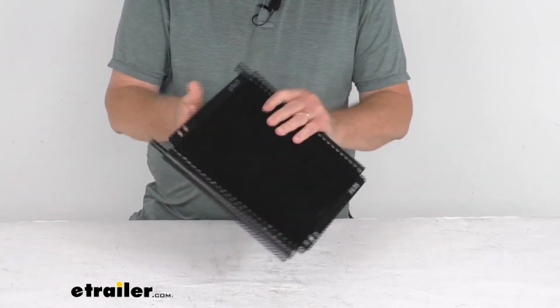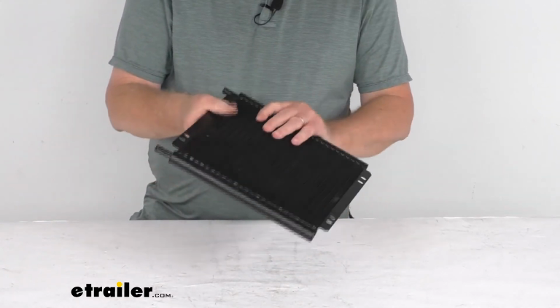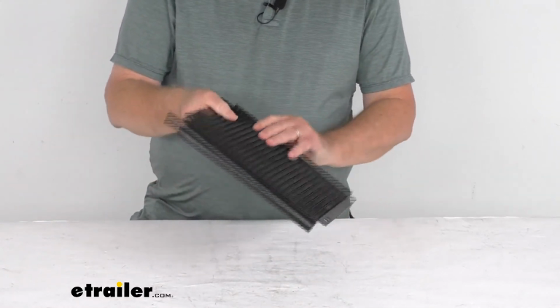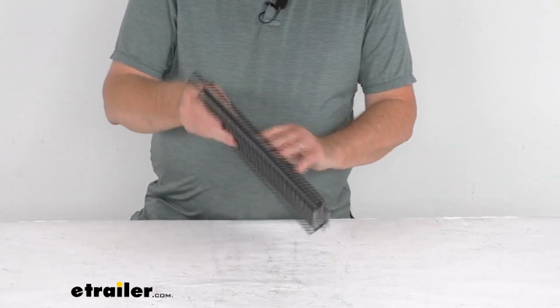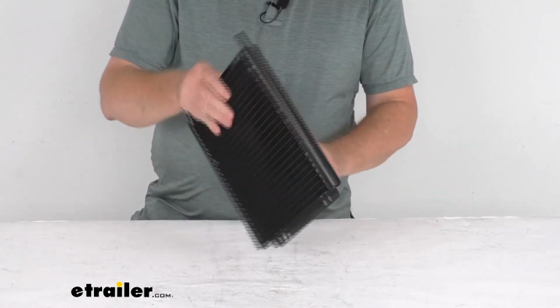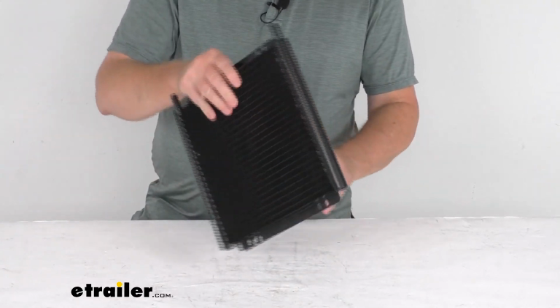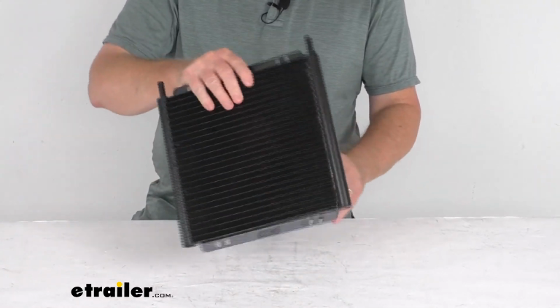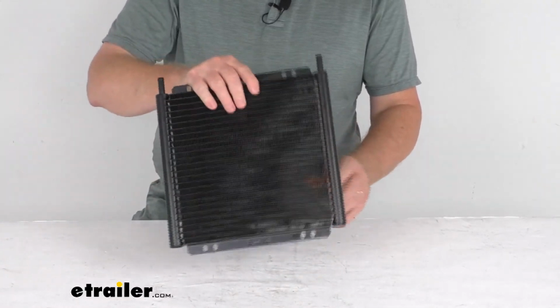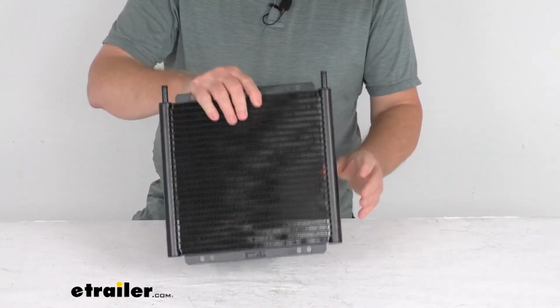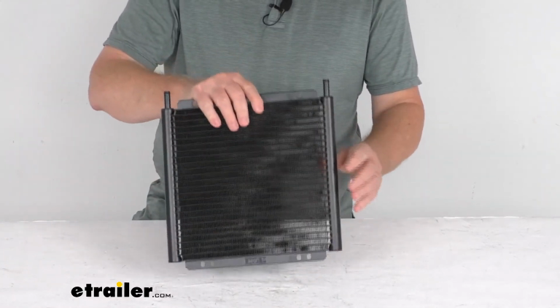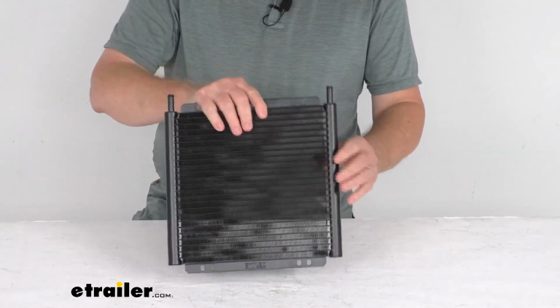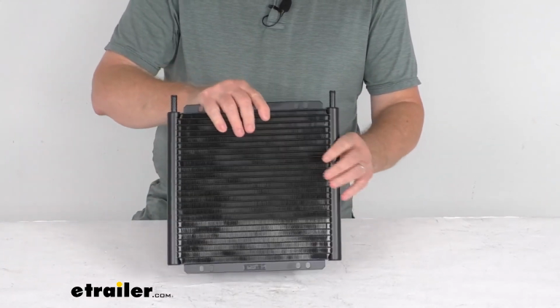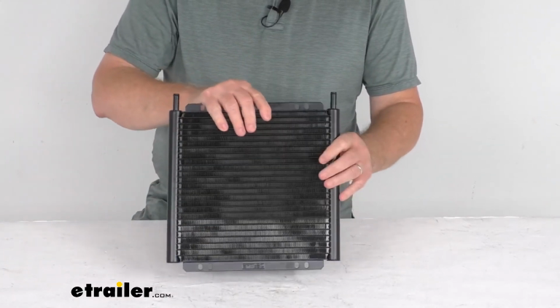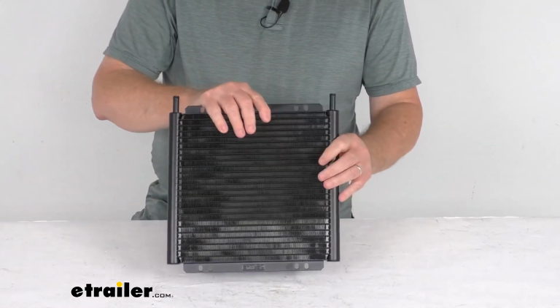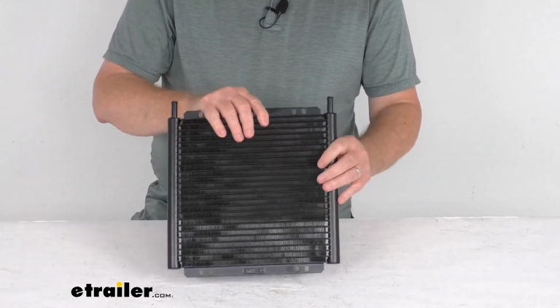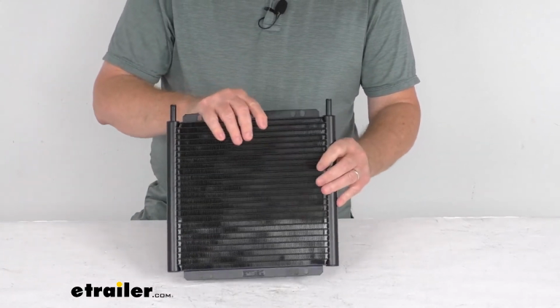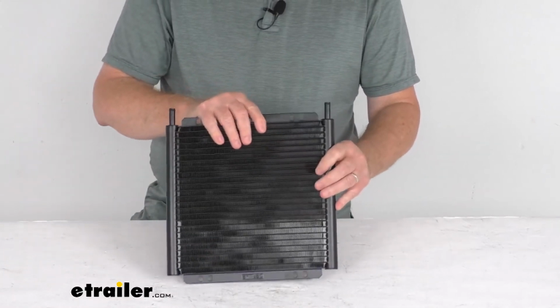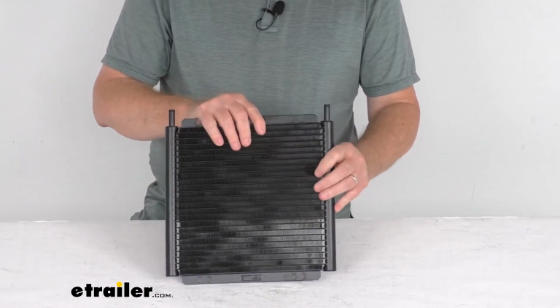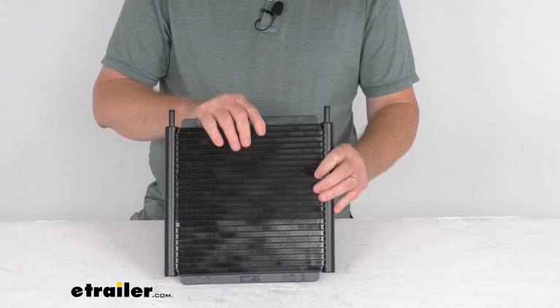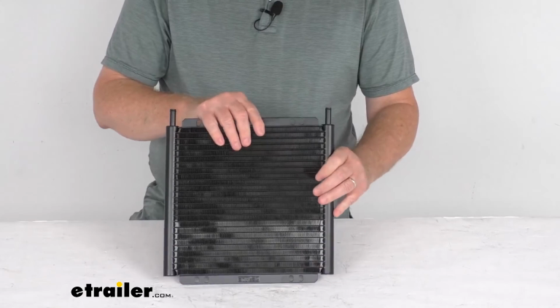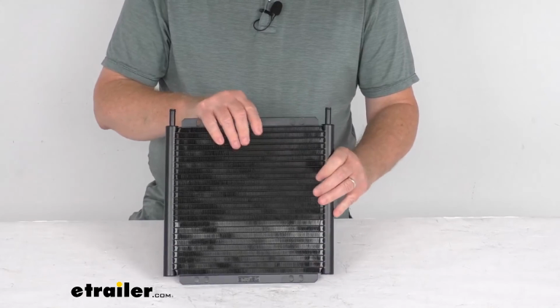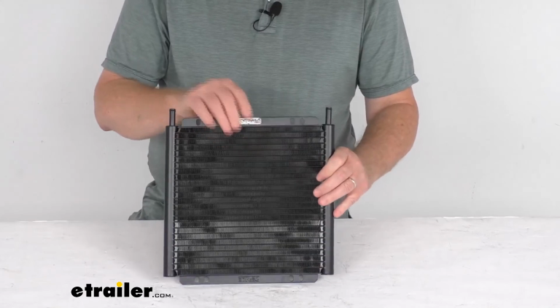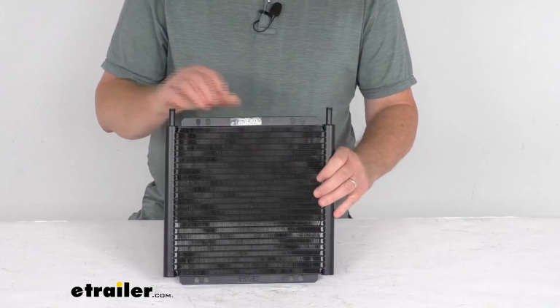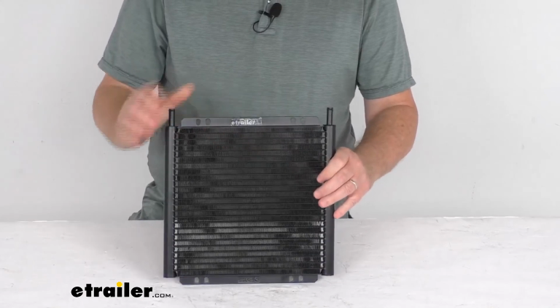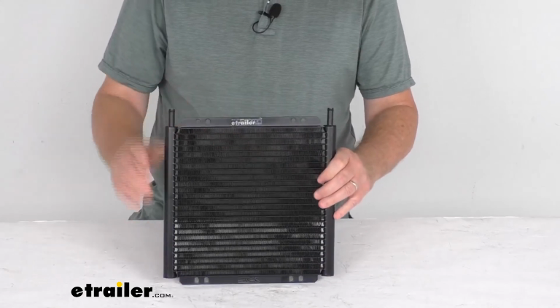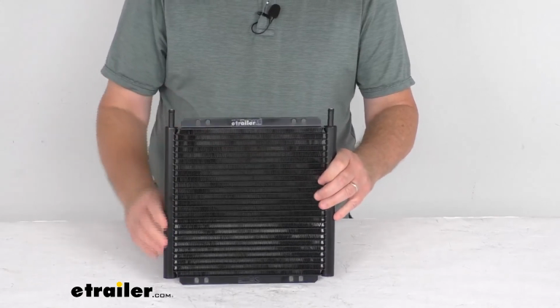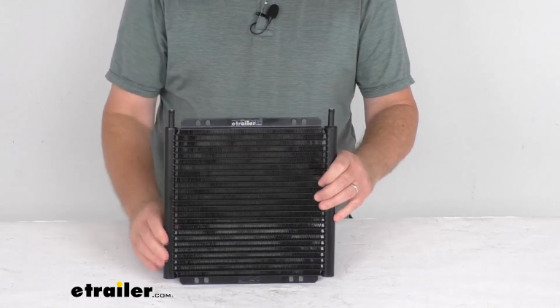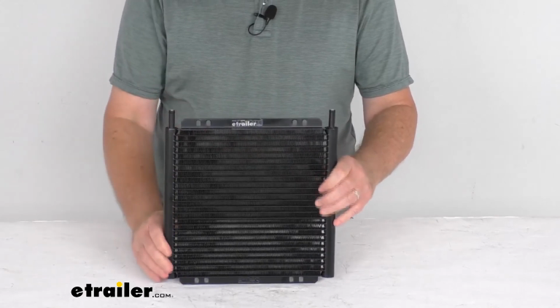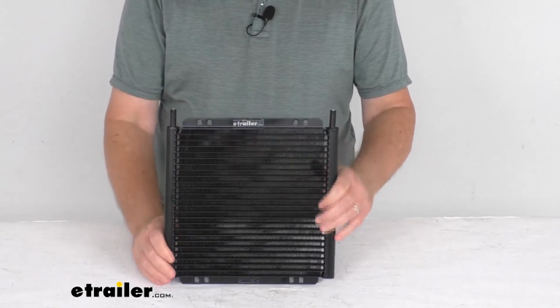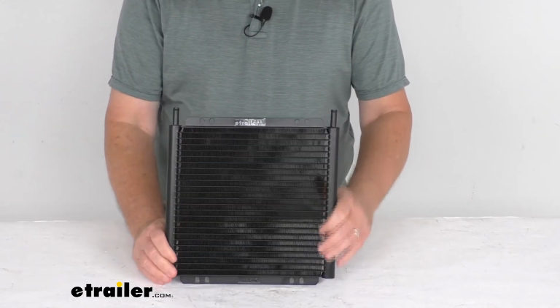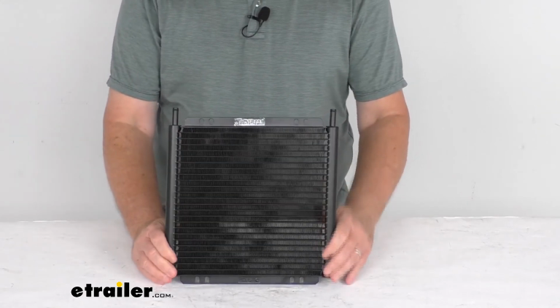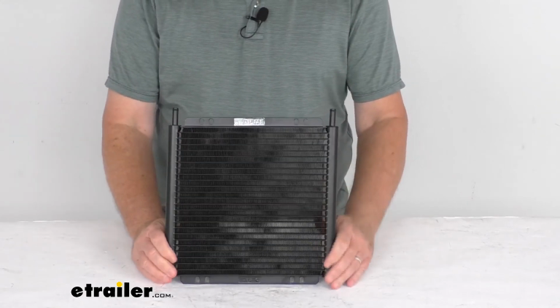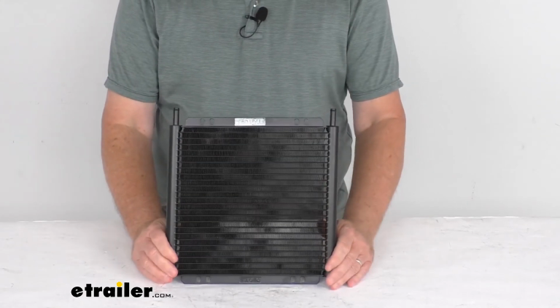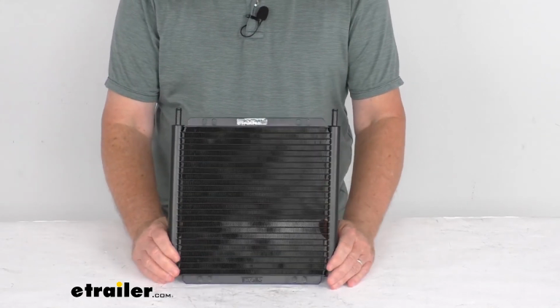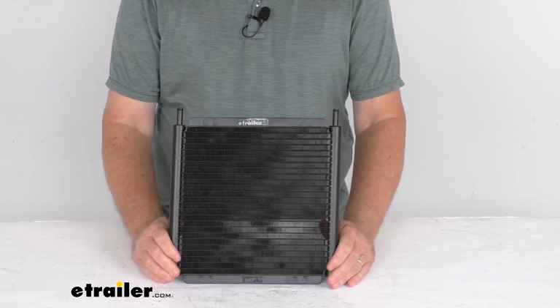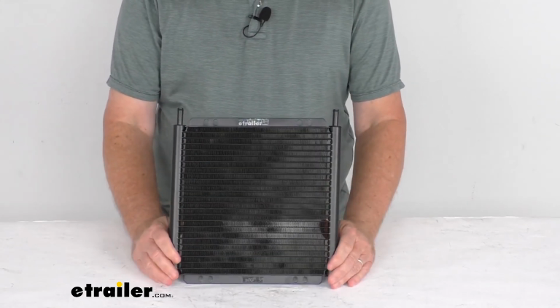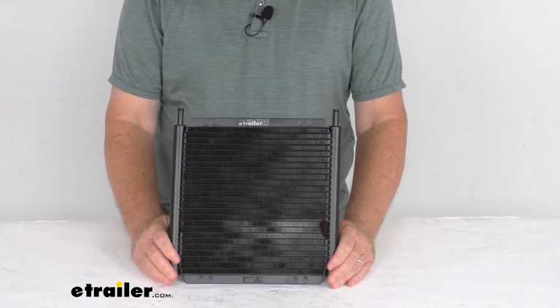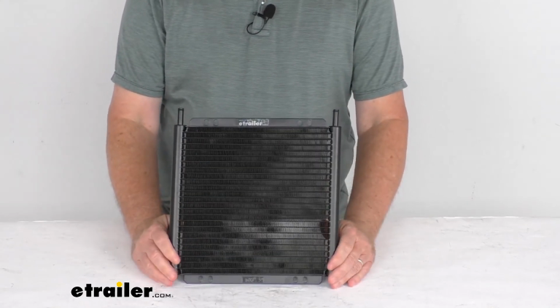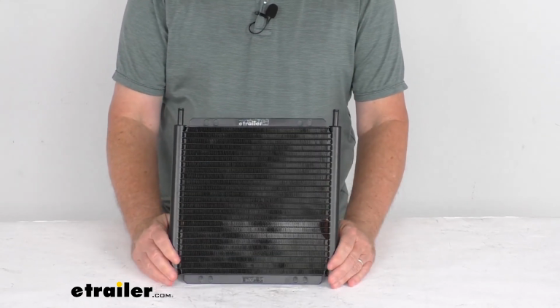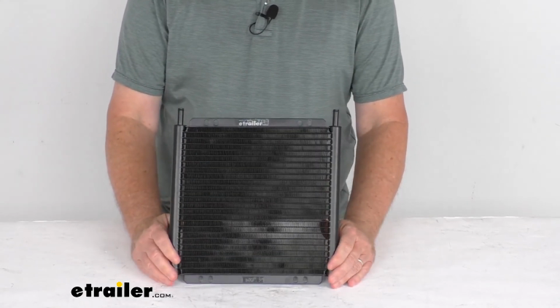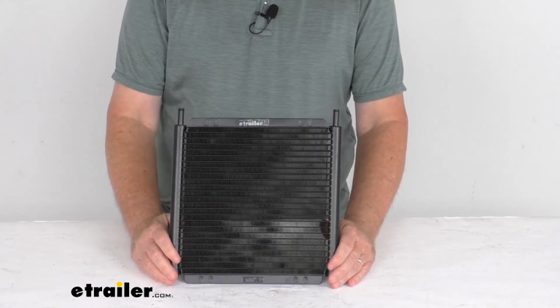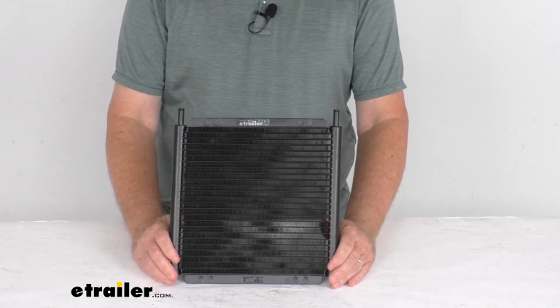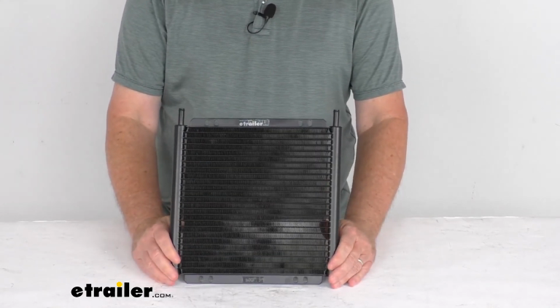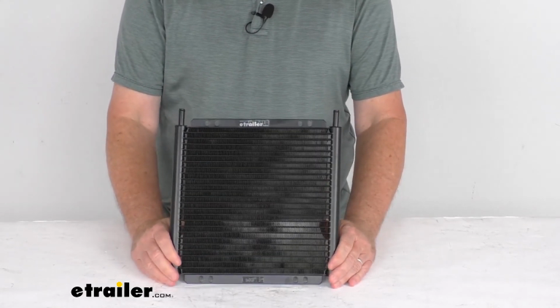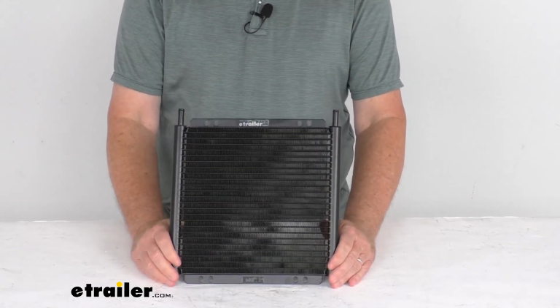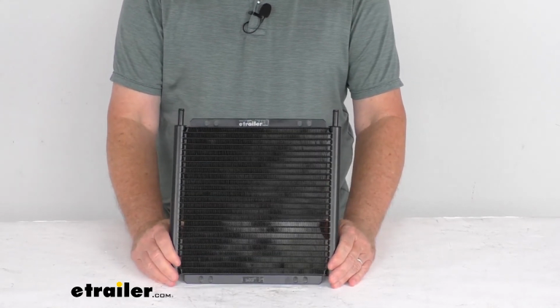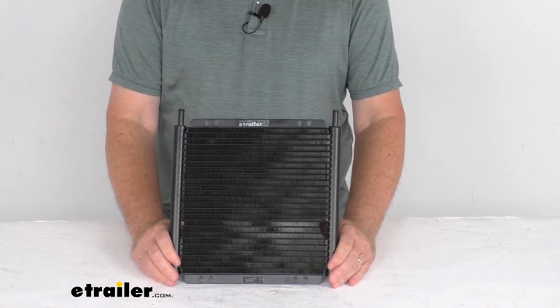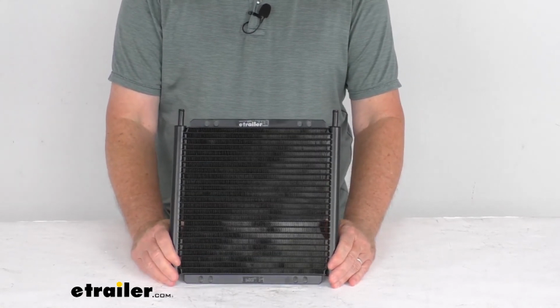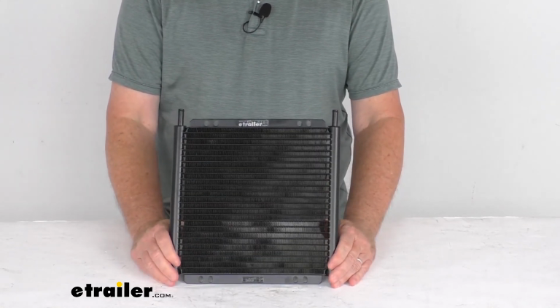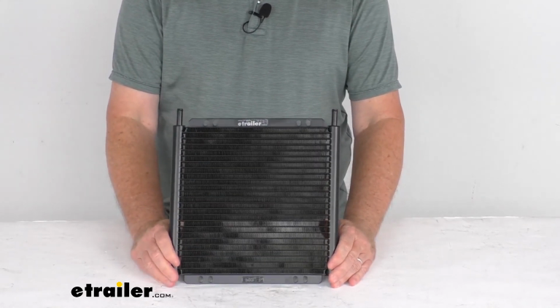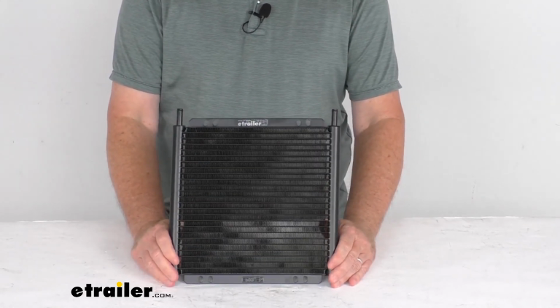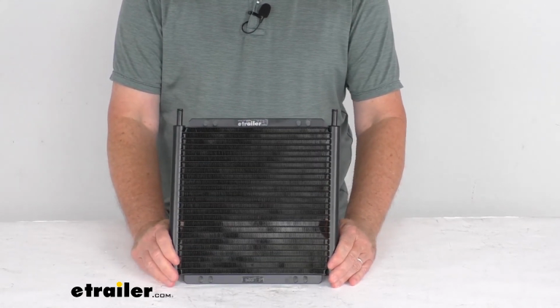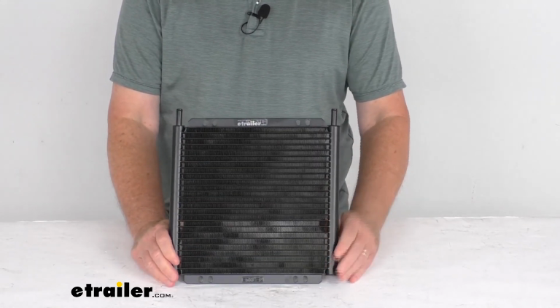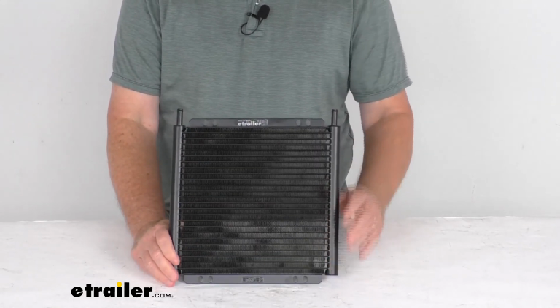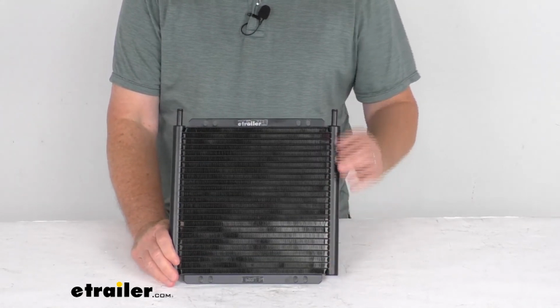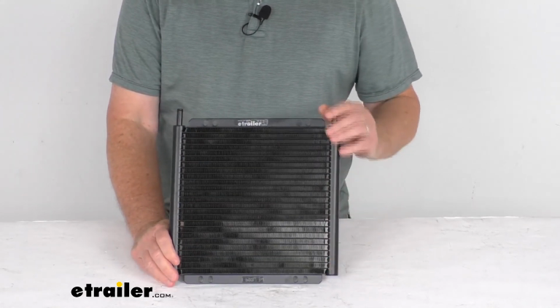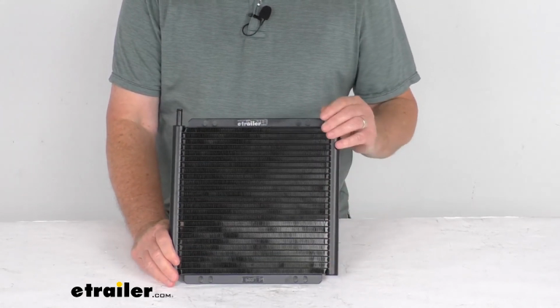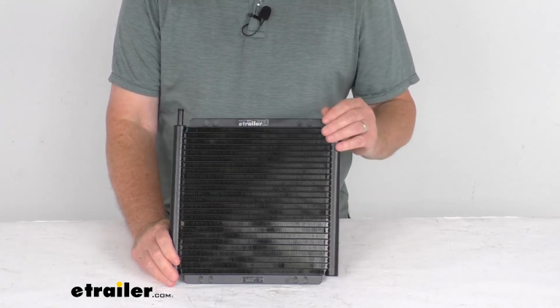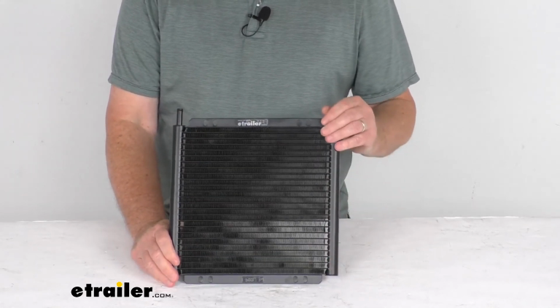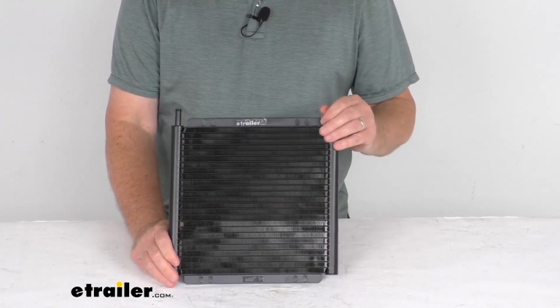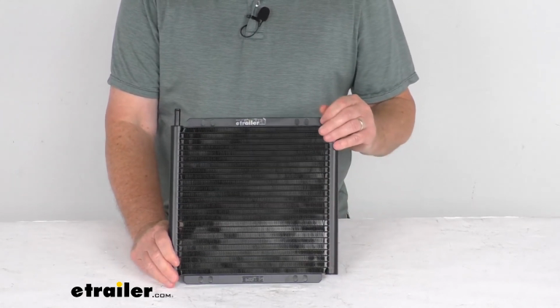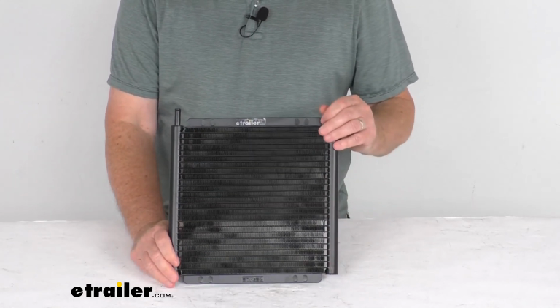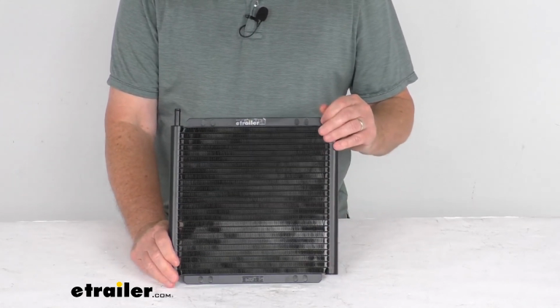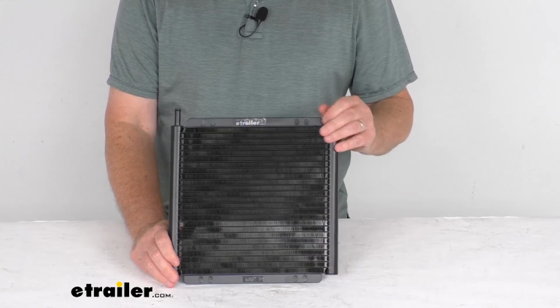But that should do it for the review on the Derale Series 8000 Plate Fin Transmission Cooler with the barb inlets.